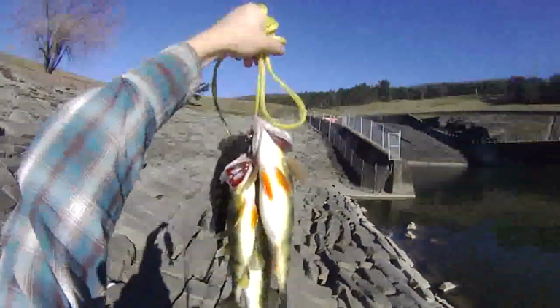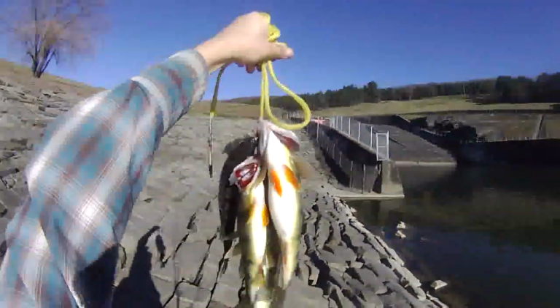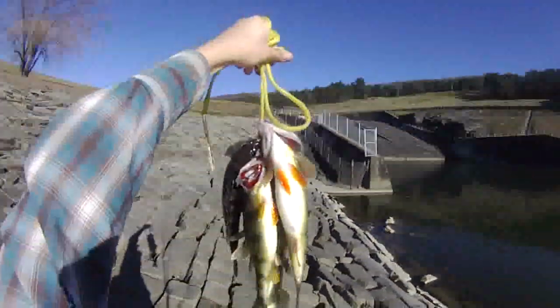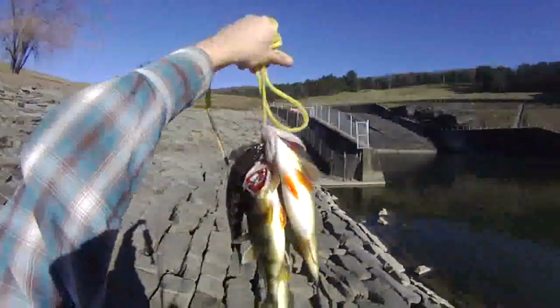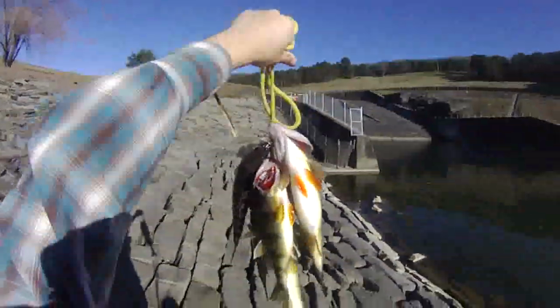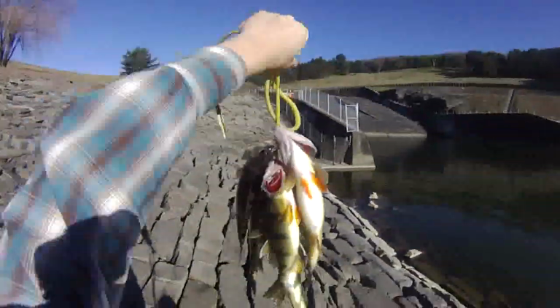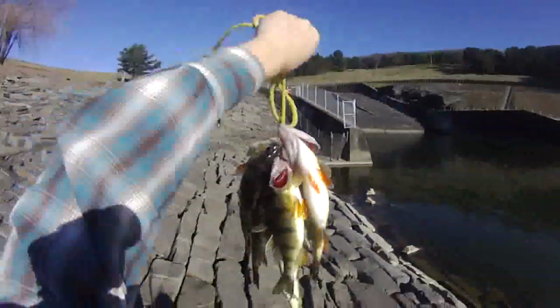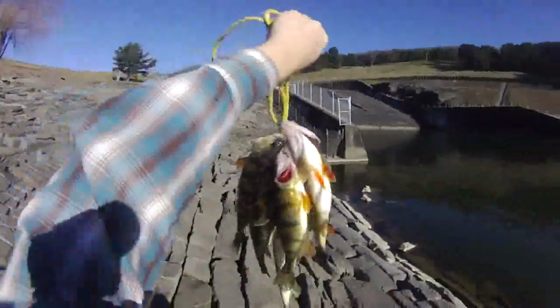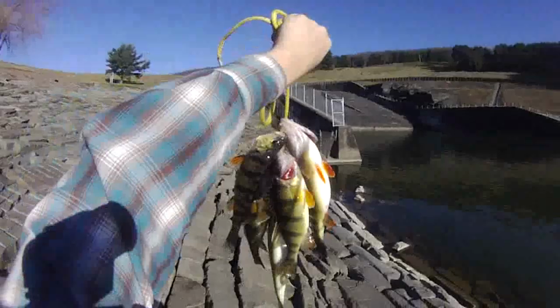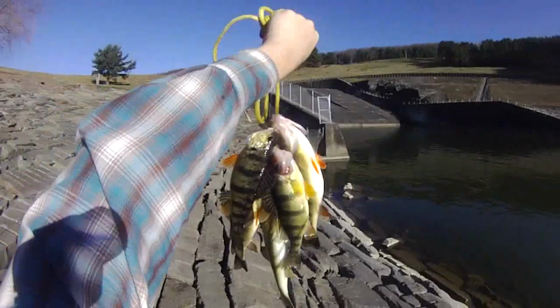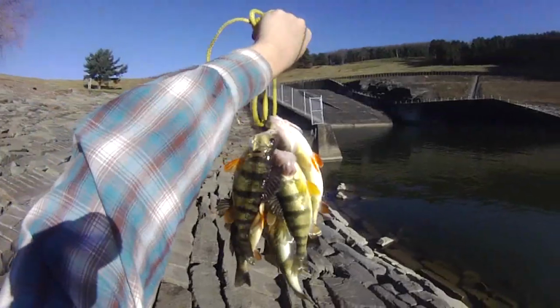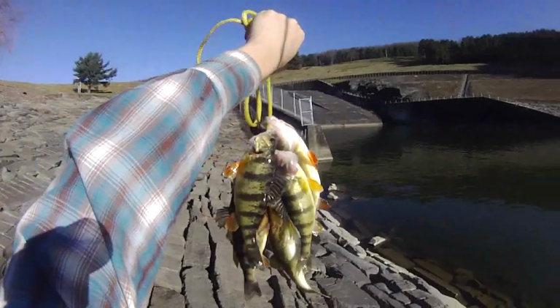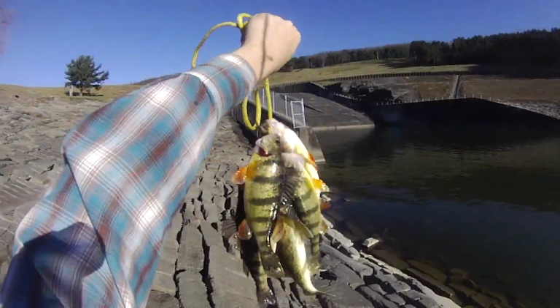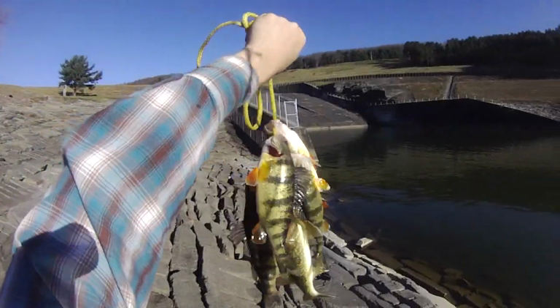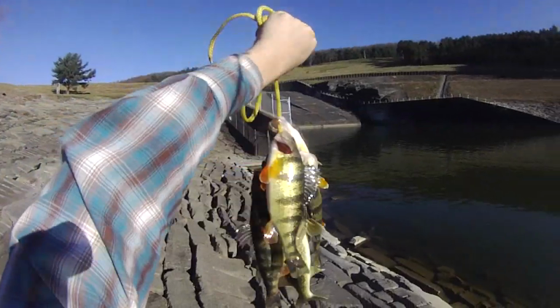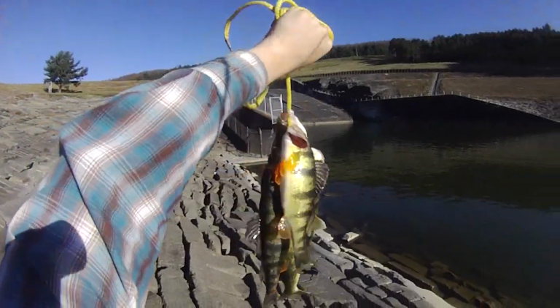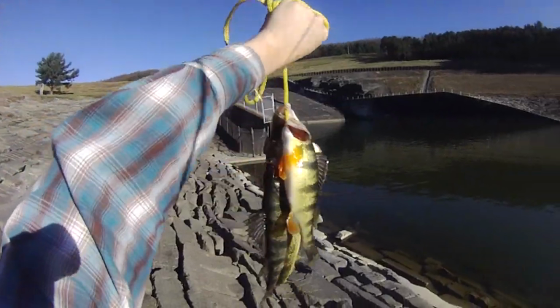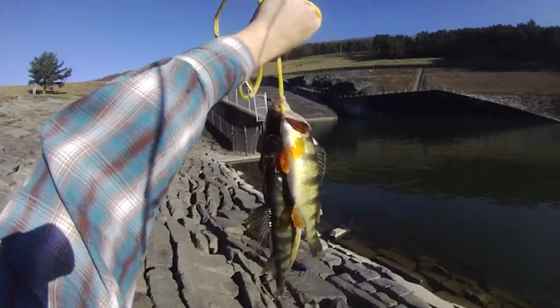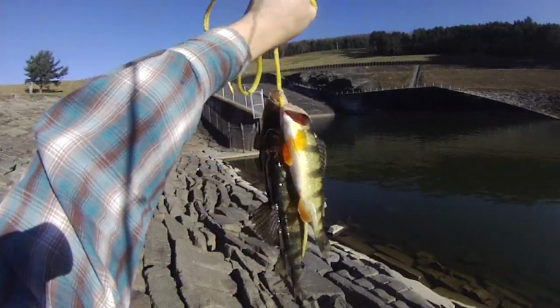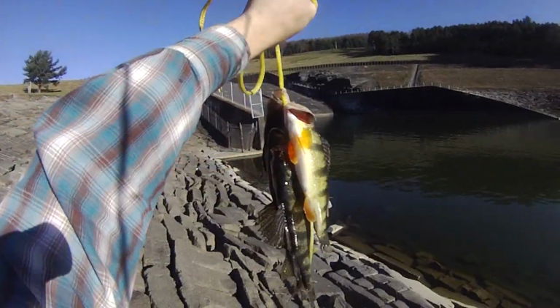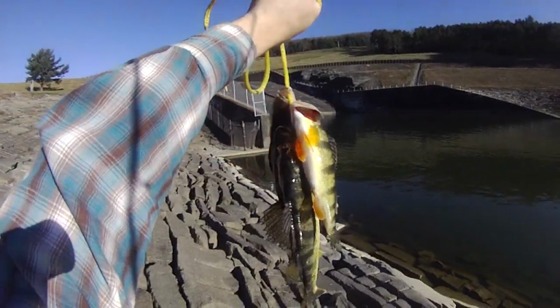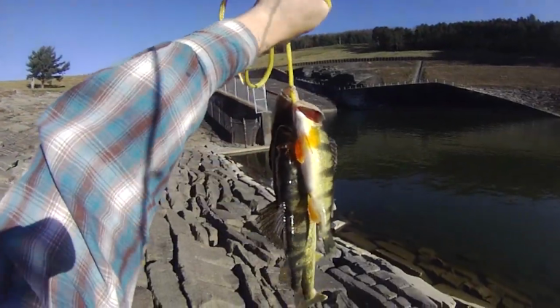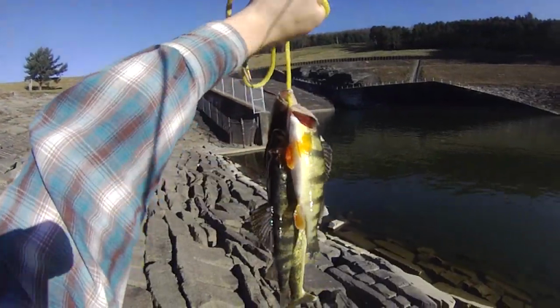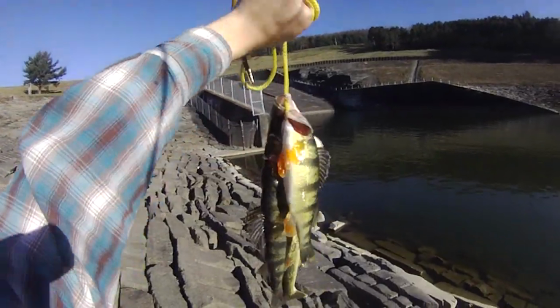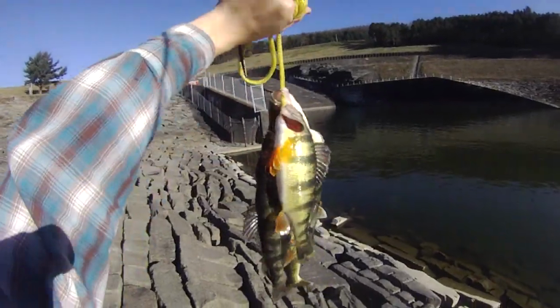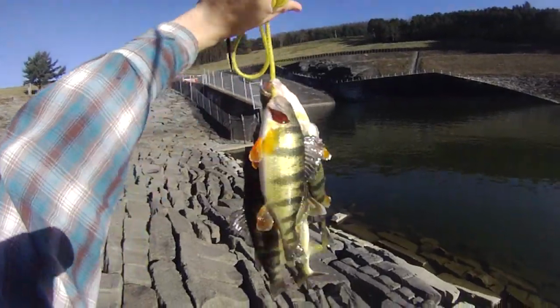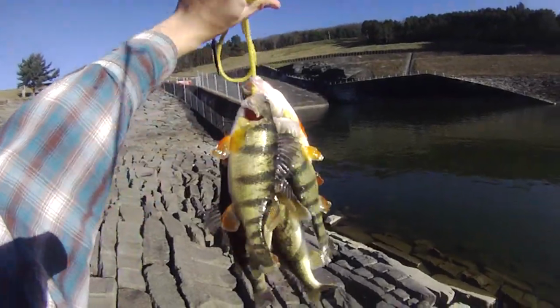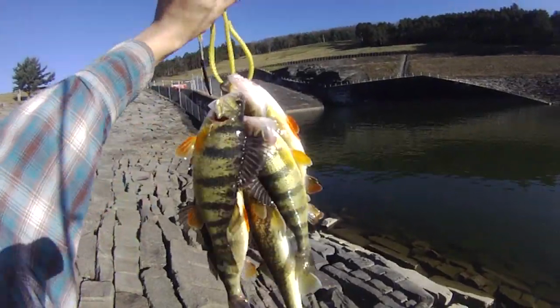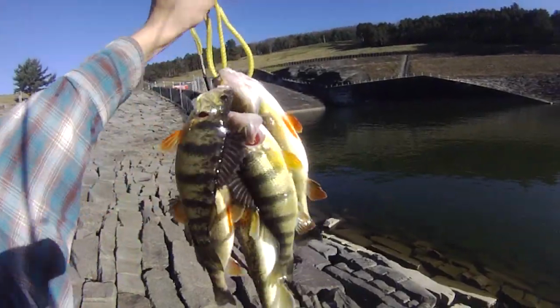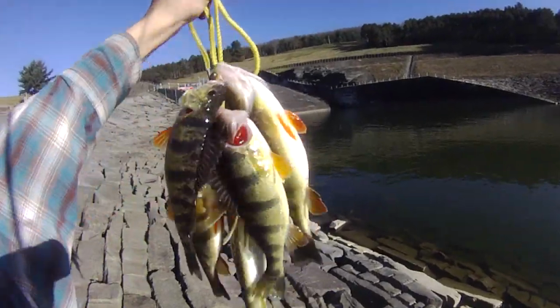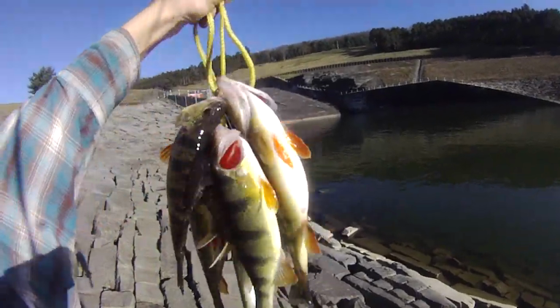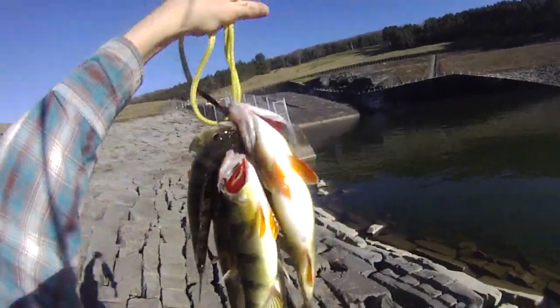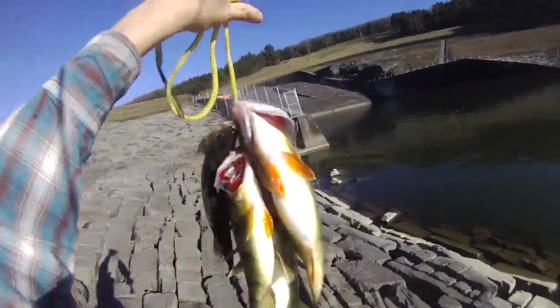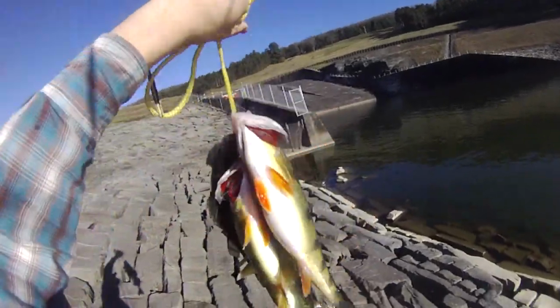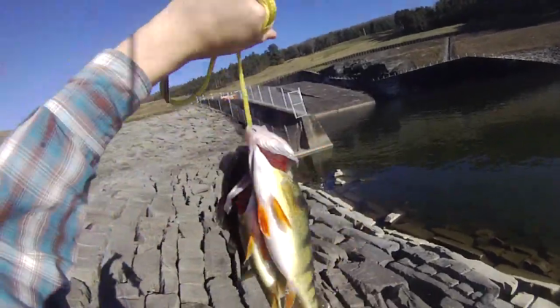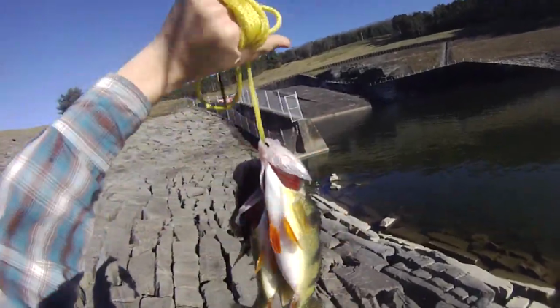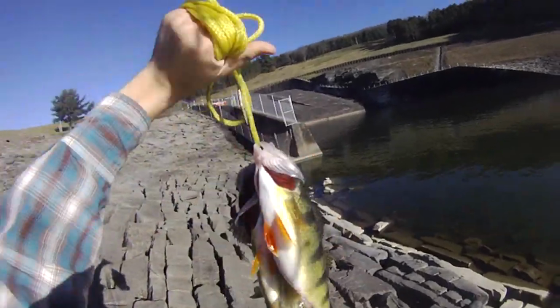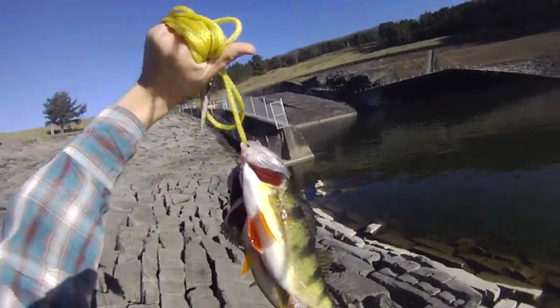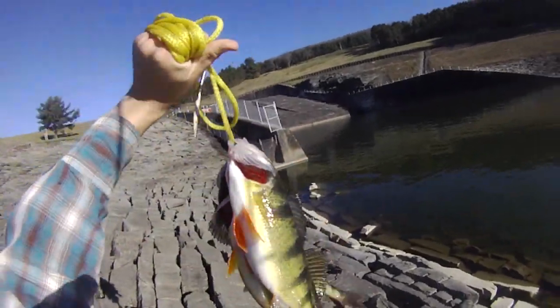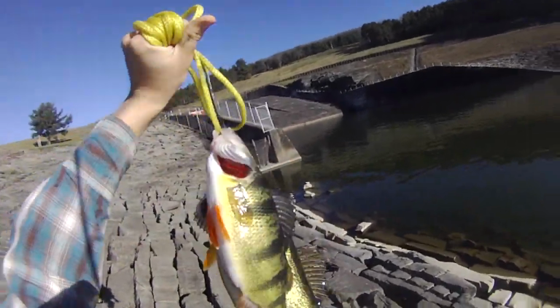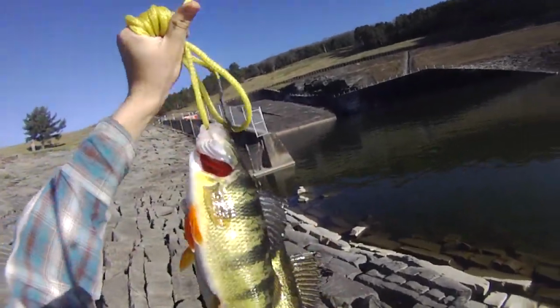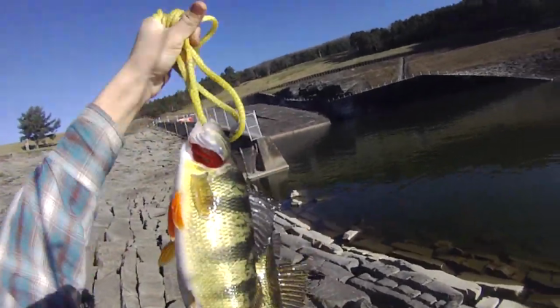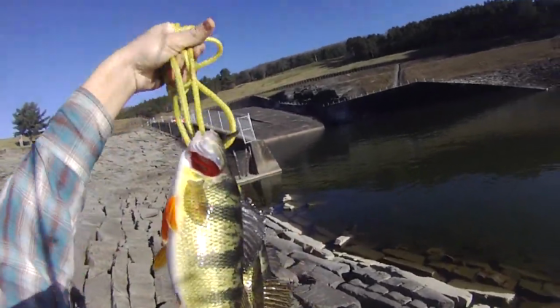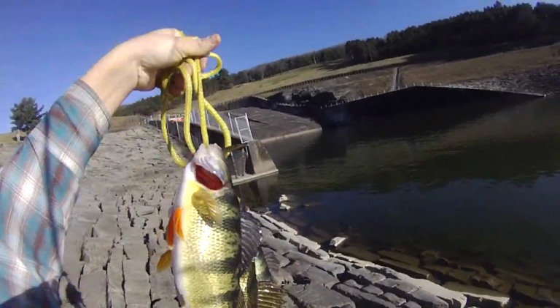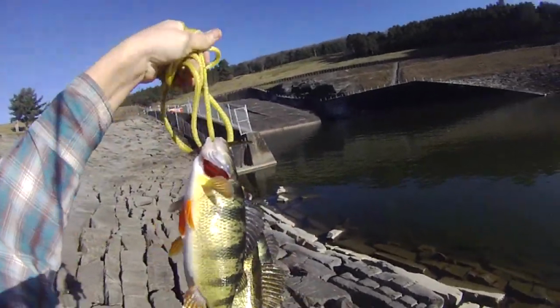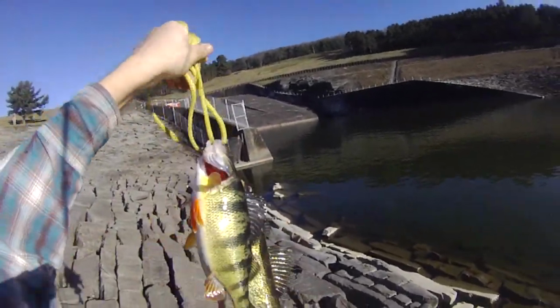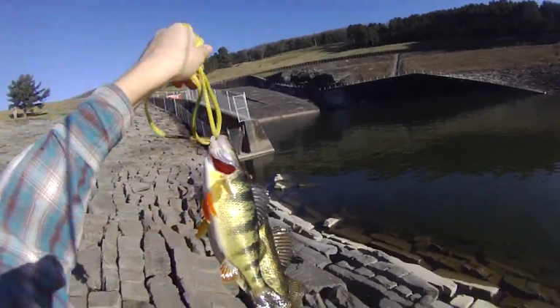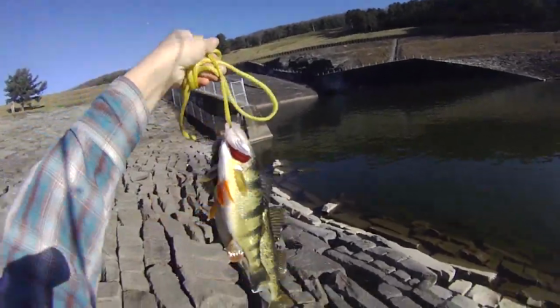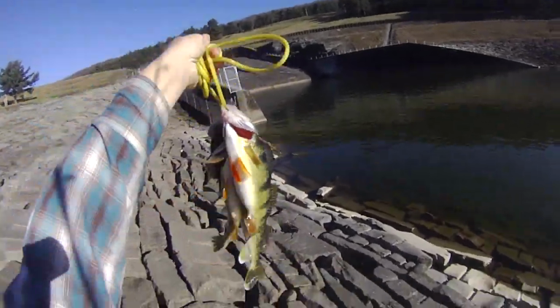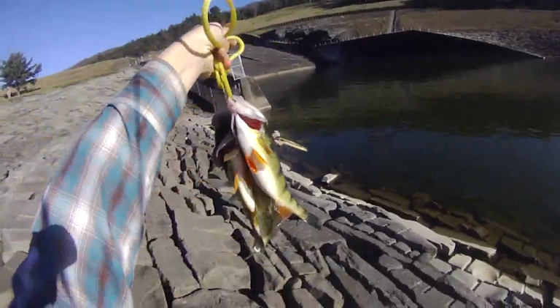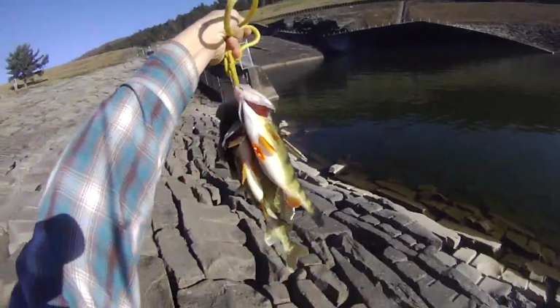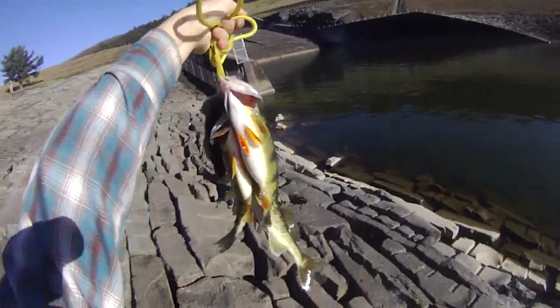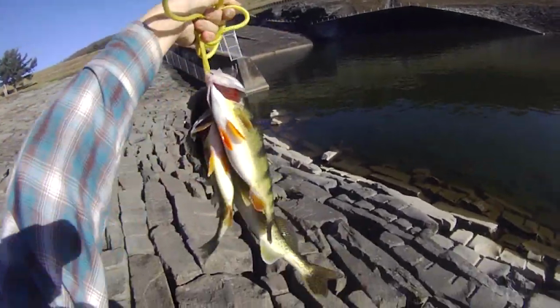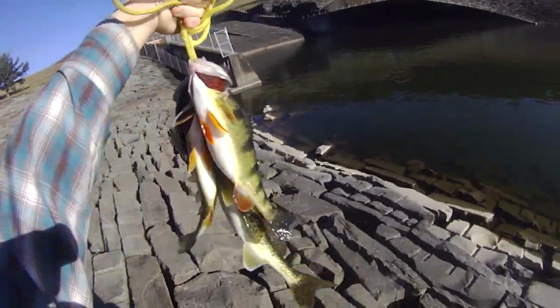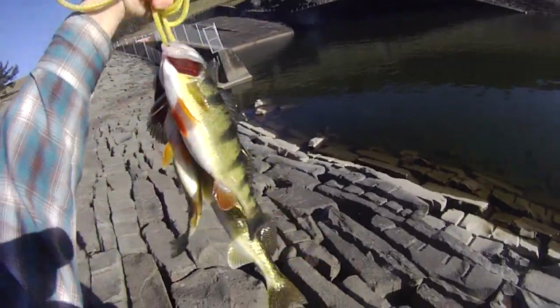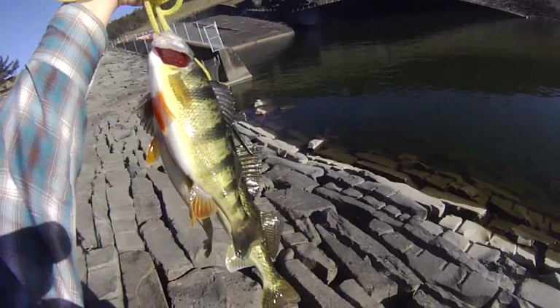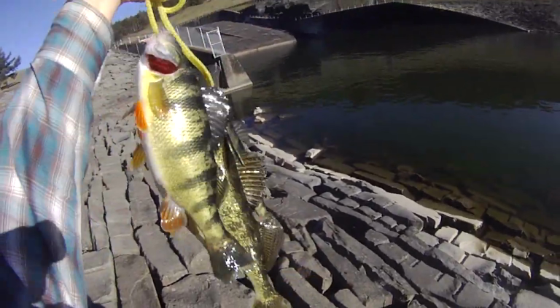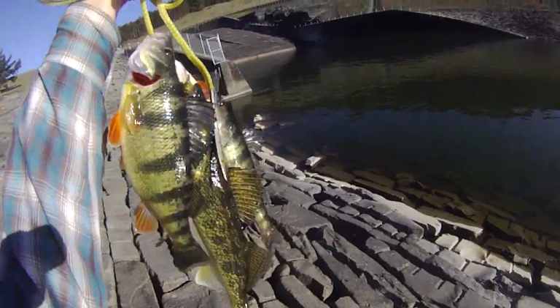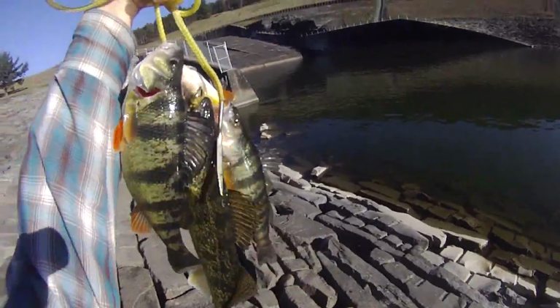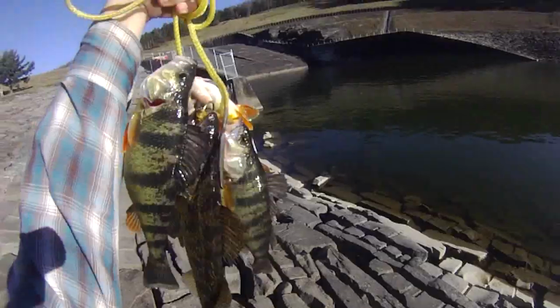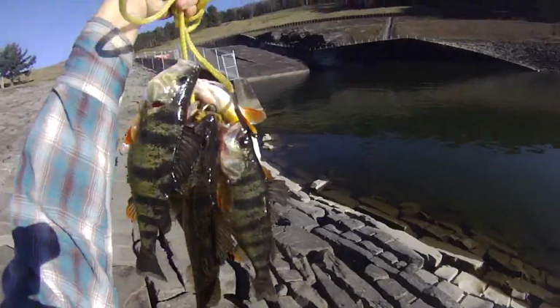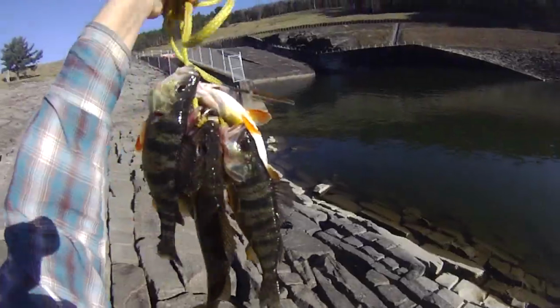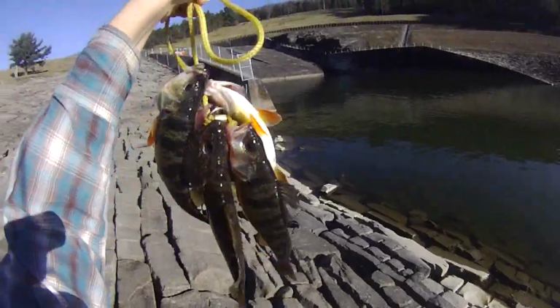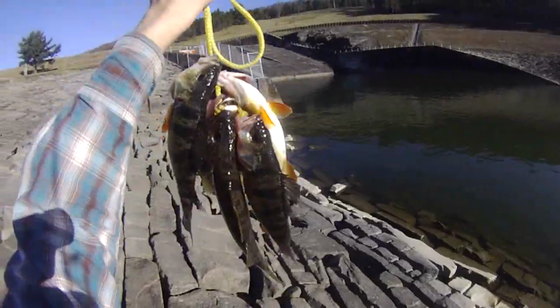There's the stringer — four nice perch and a decent walleye.